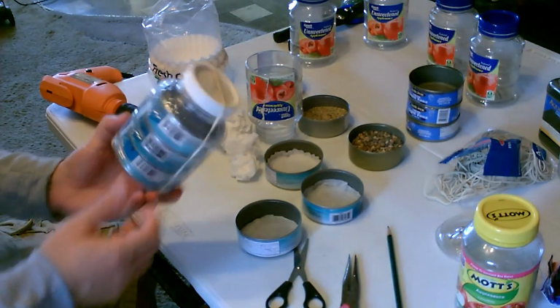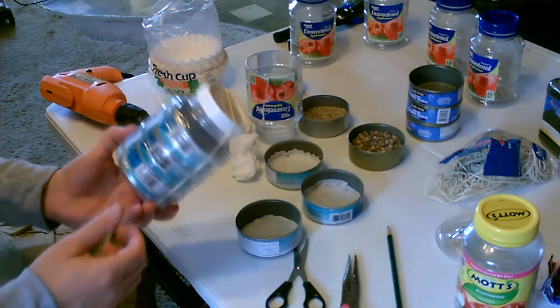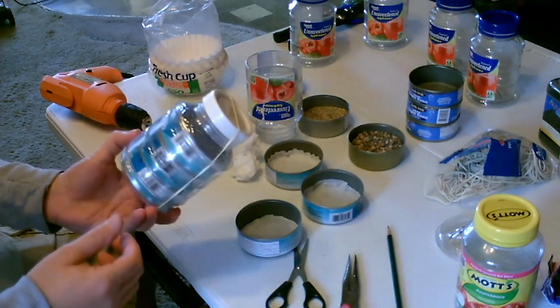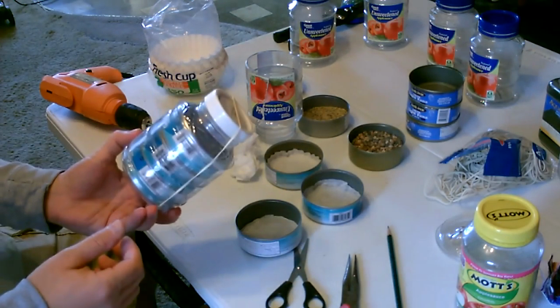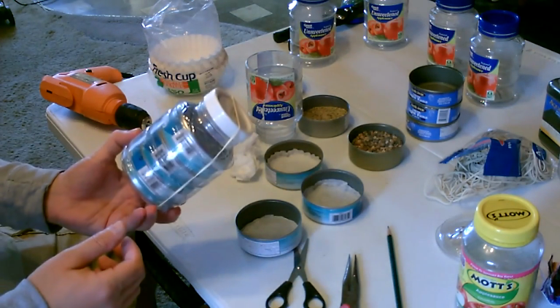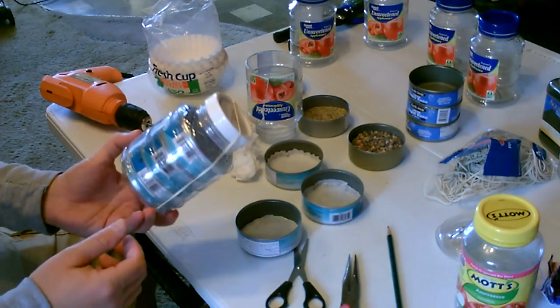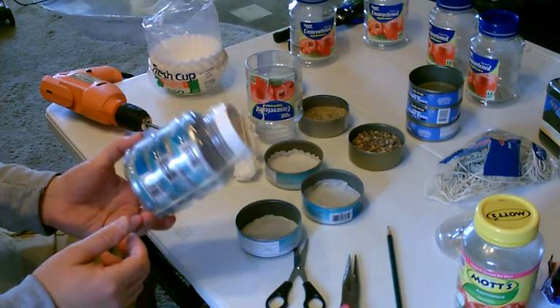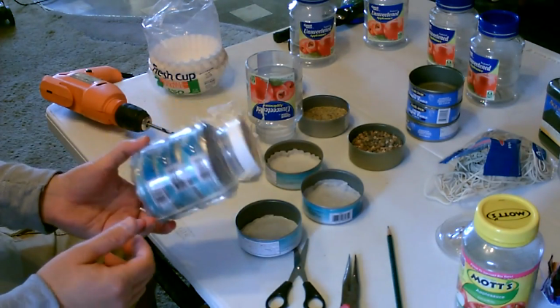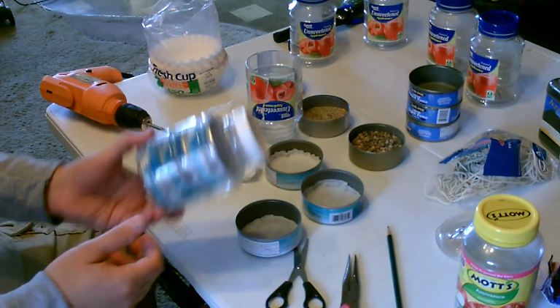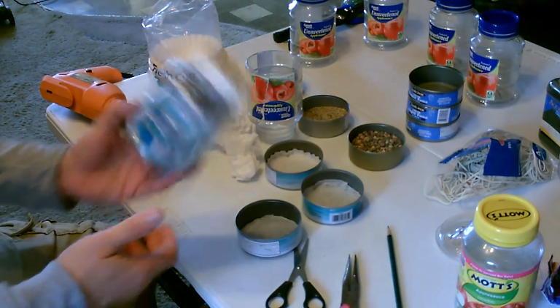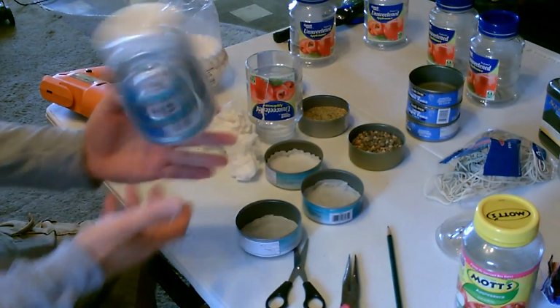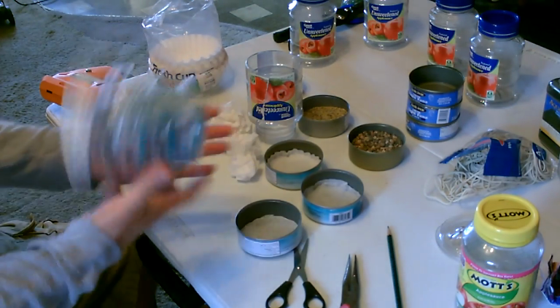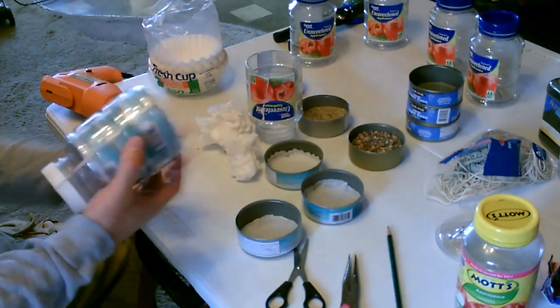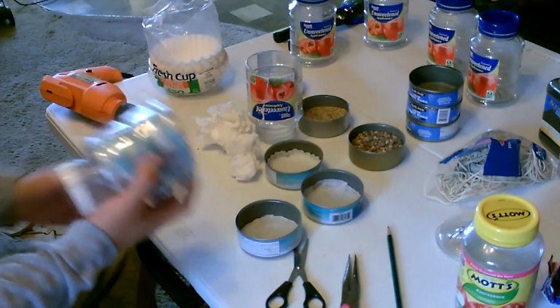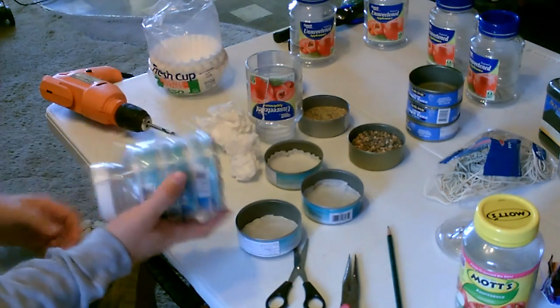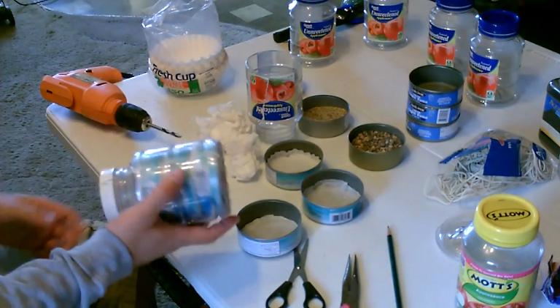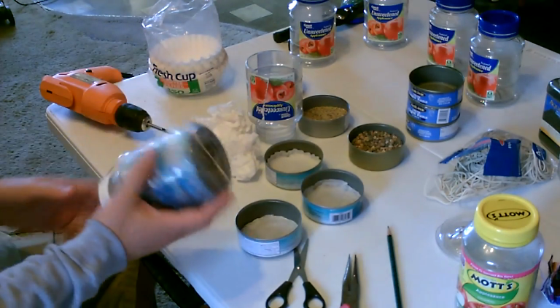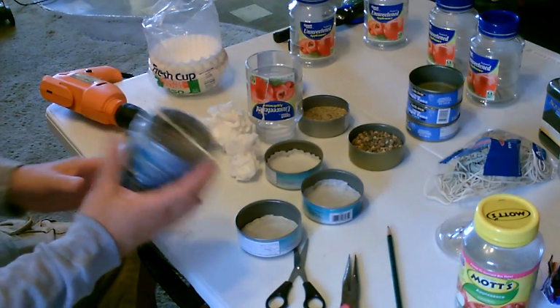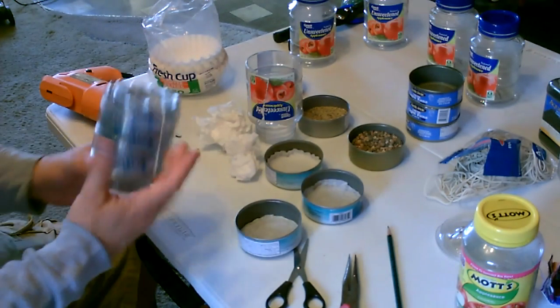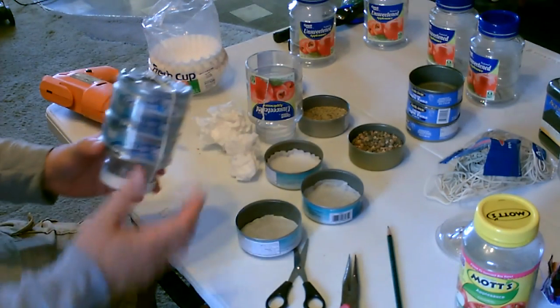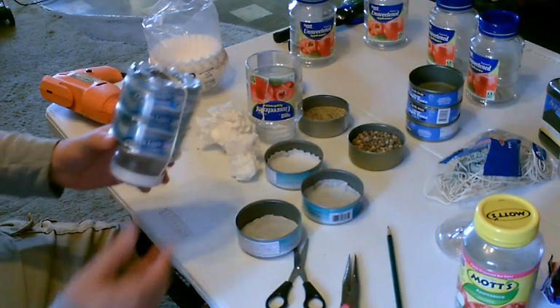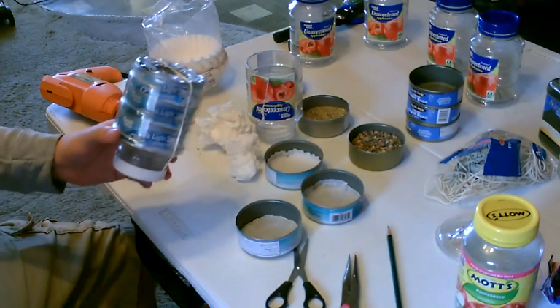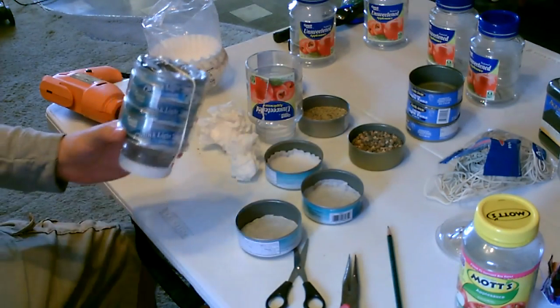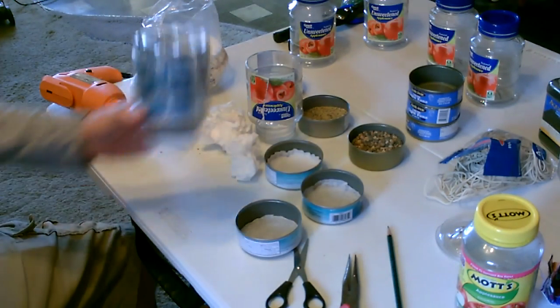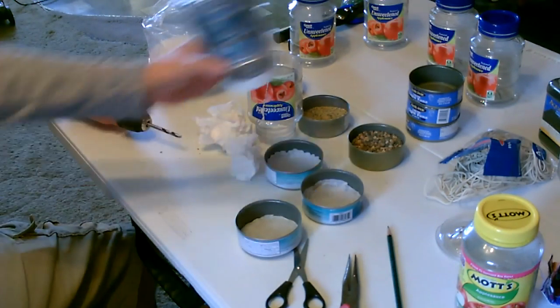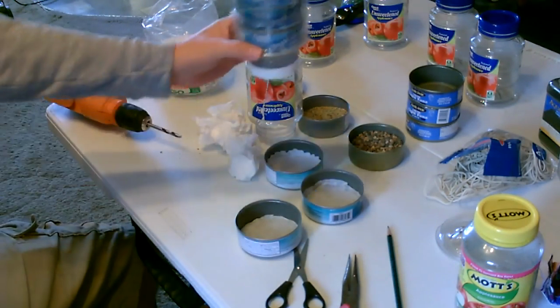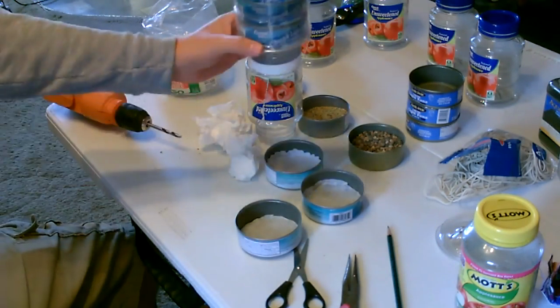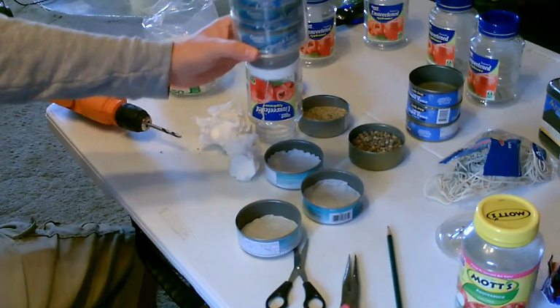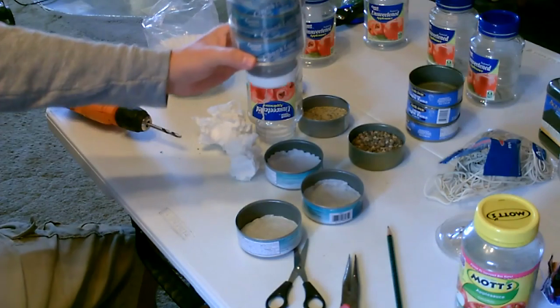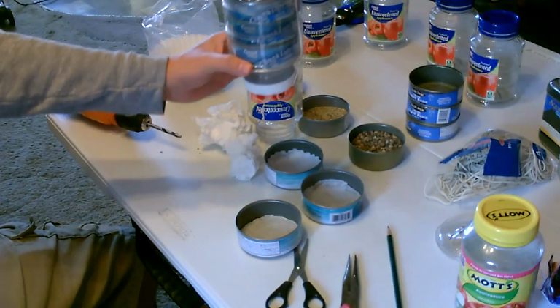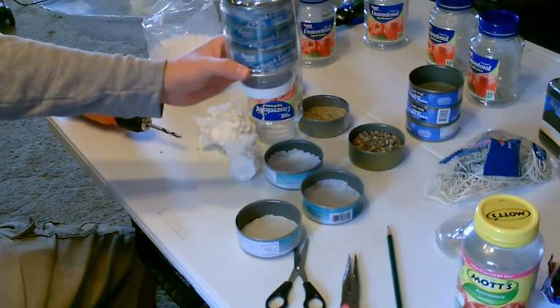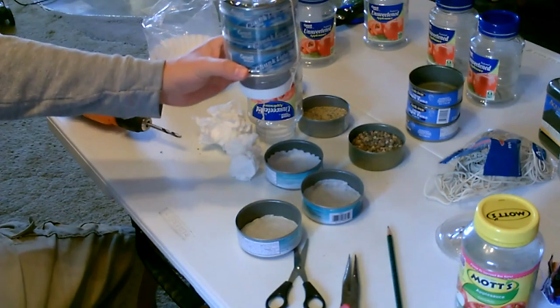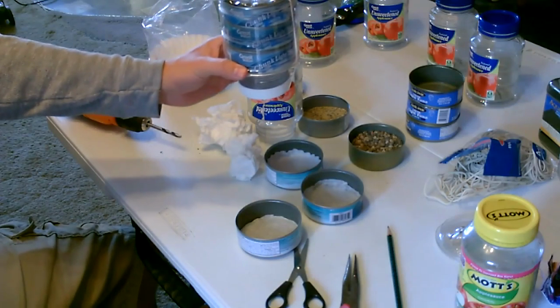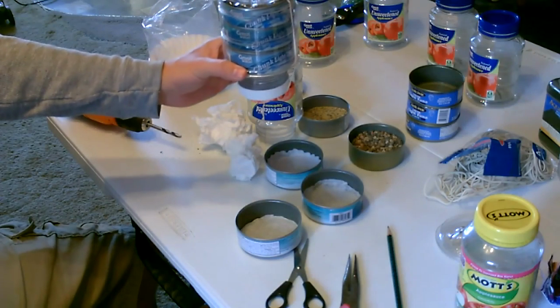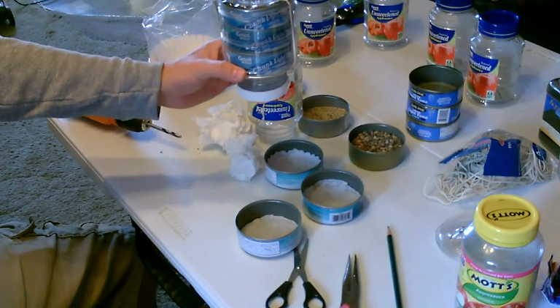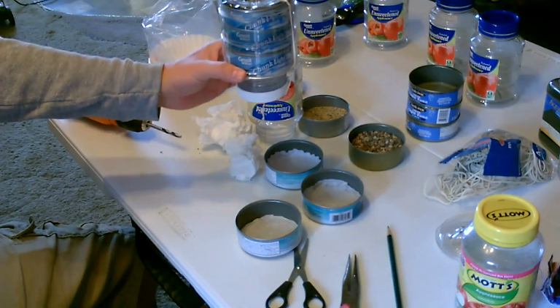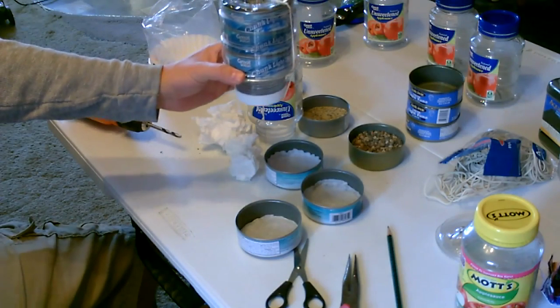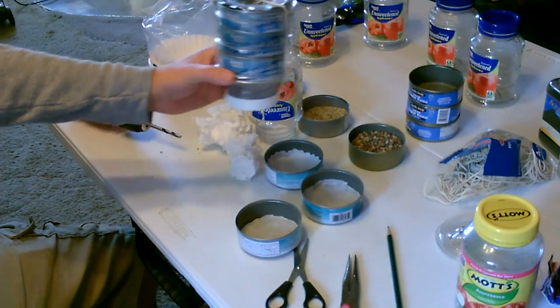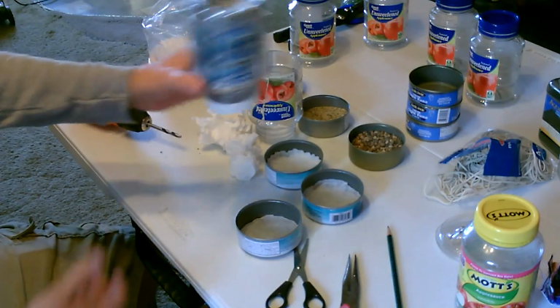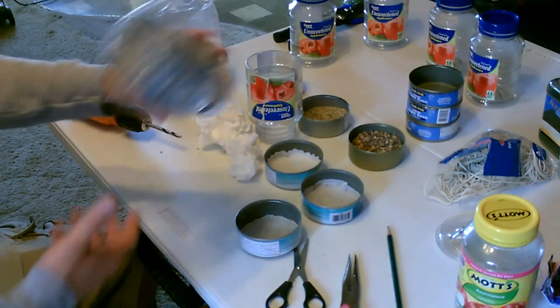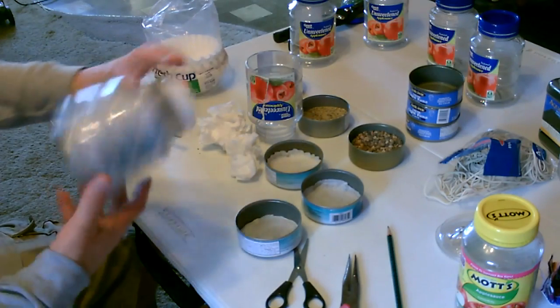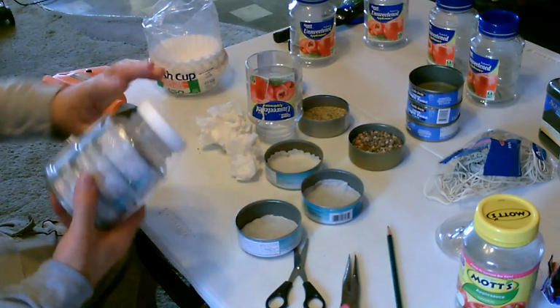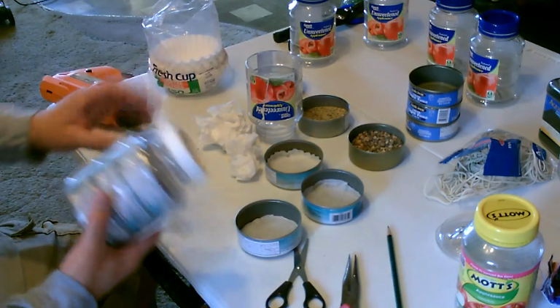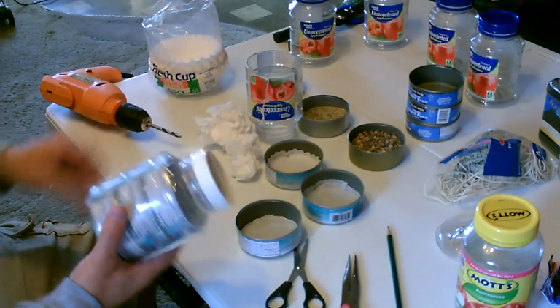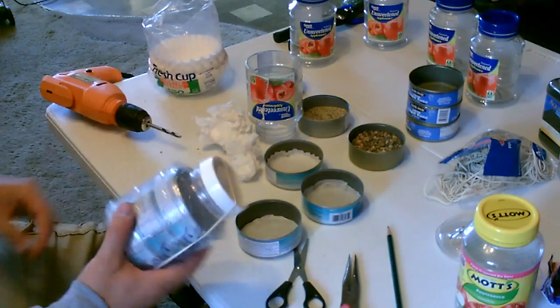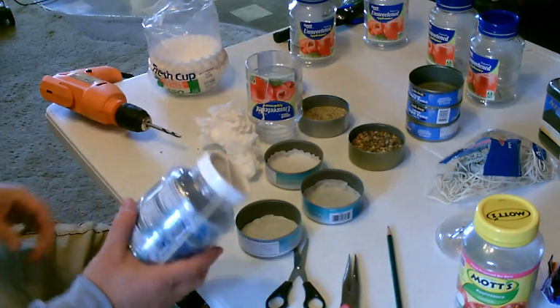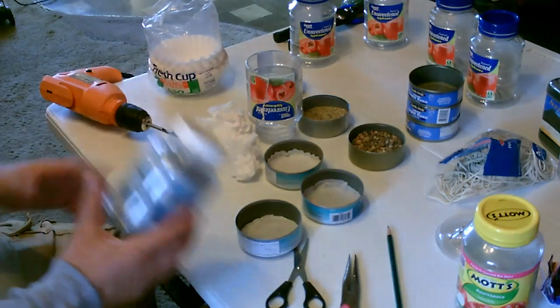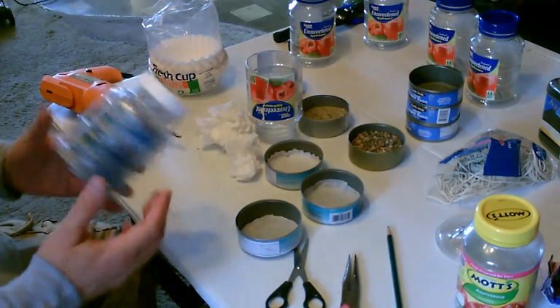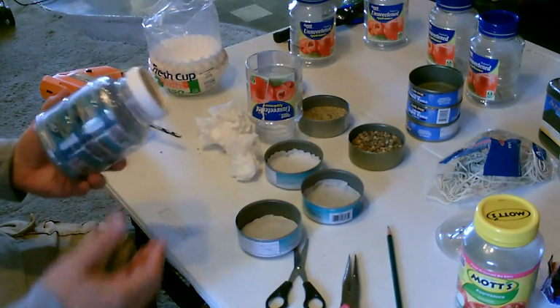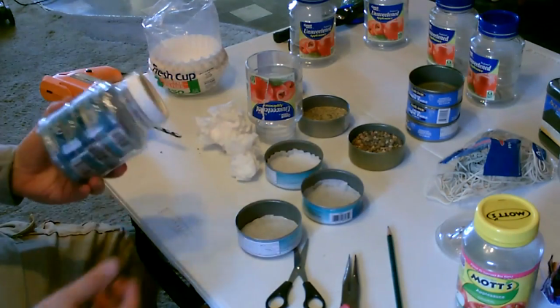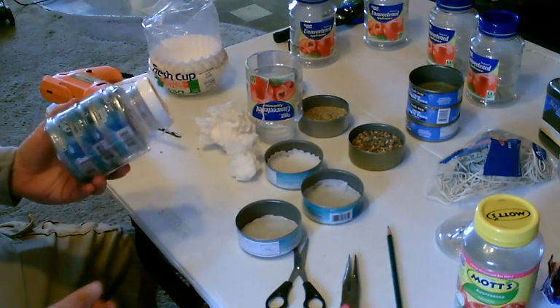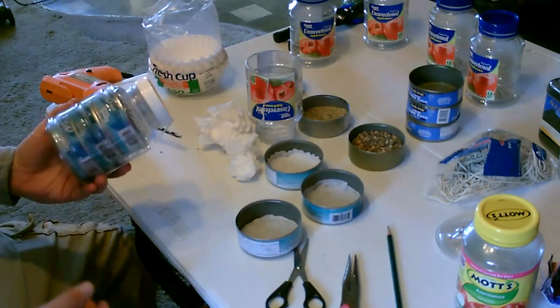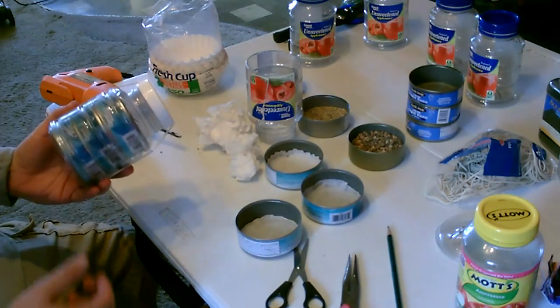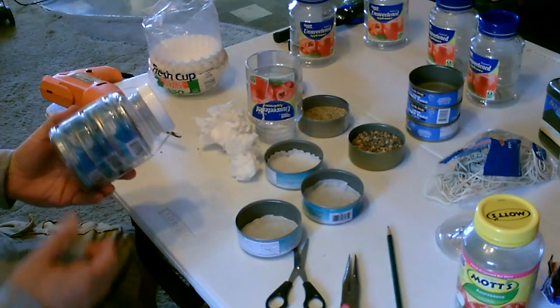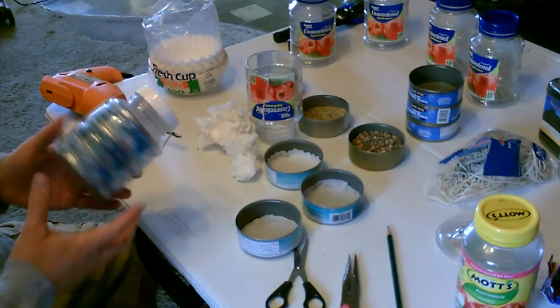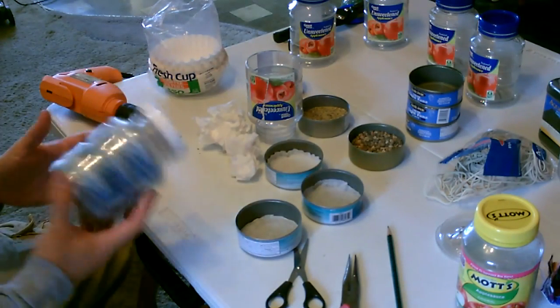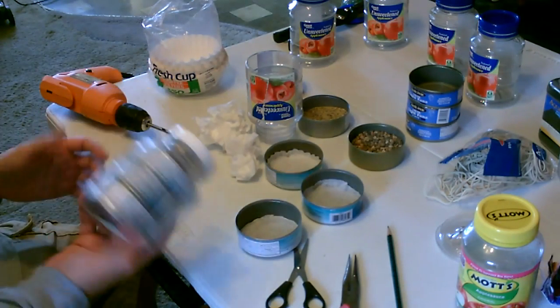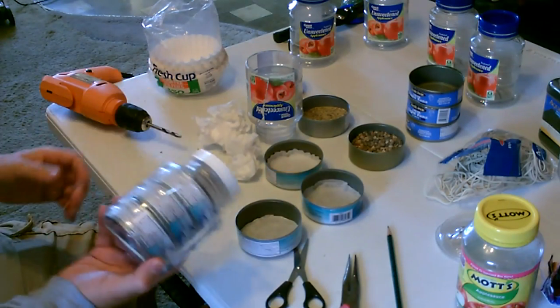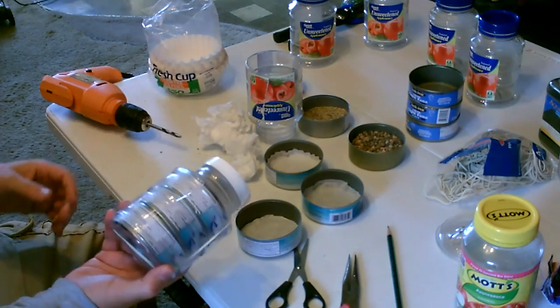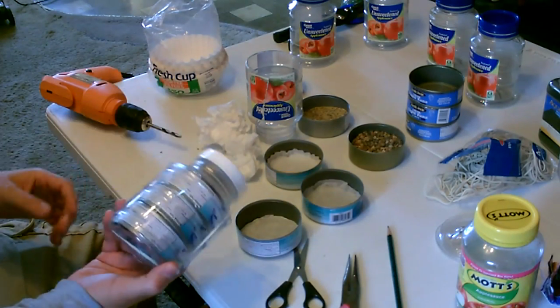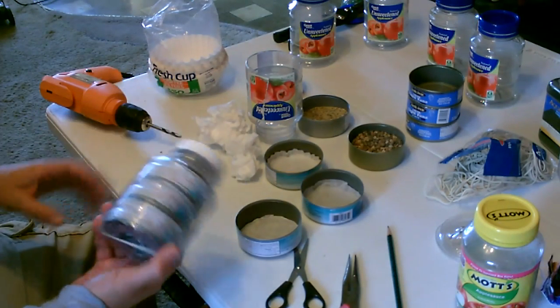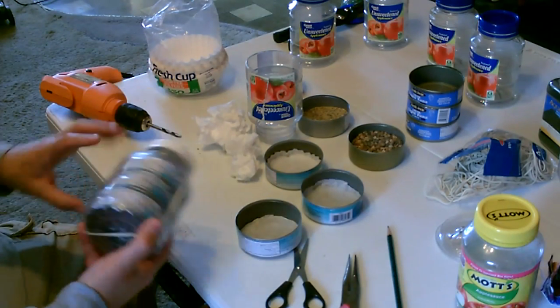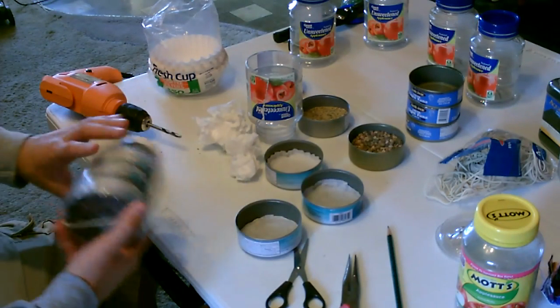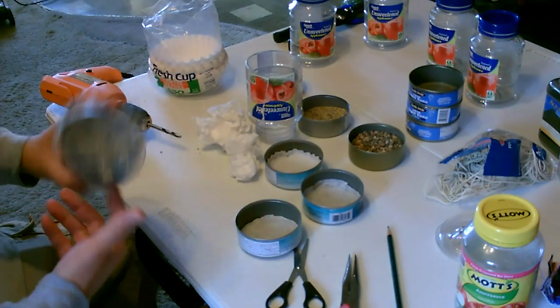Super lightweight, portable — have a couple ready on the shelf for emergencies, camping, or just for fun.